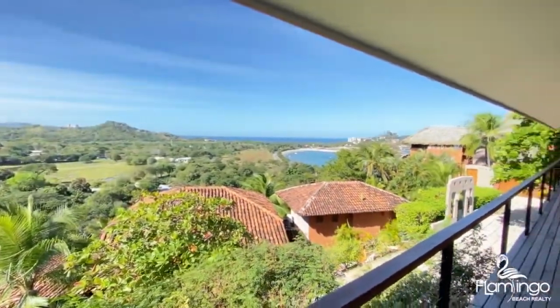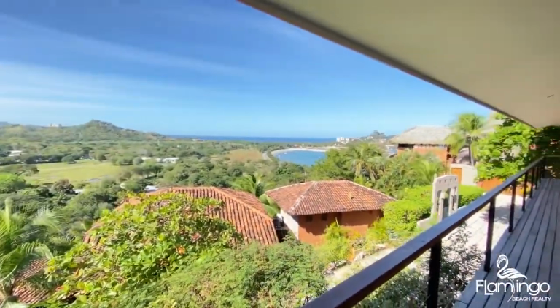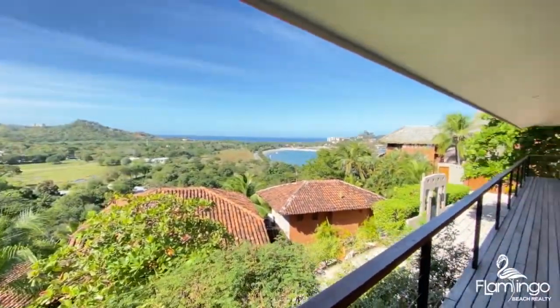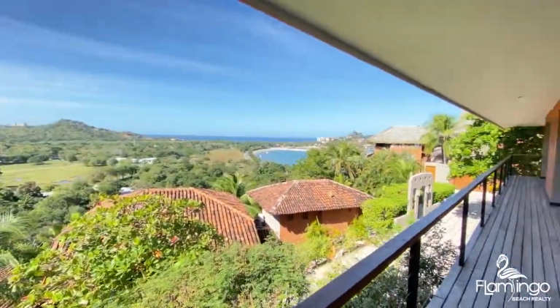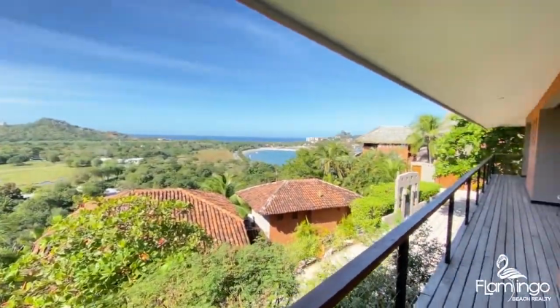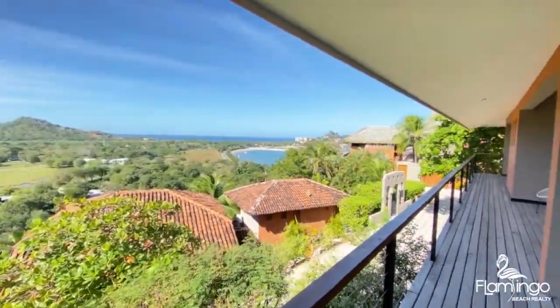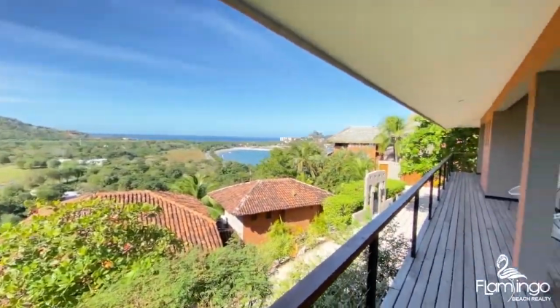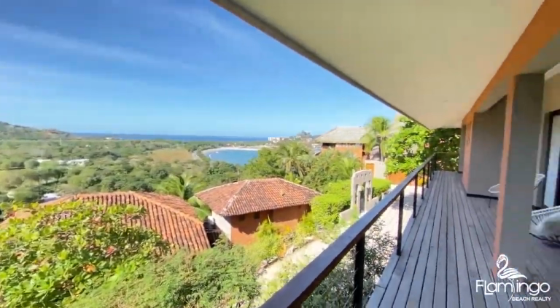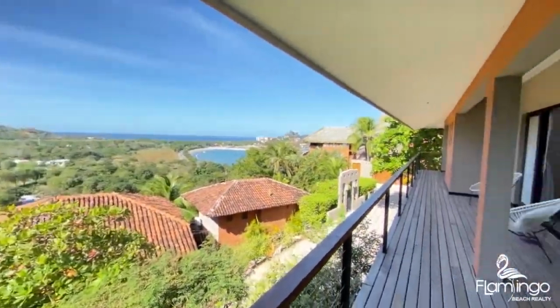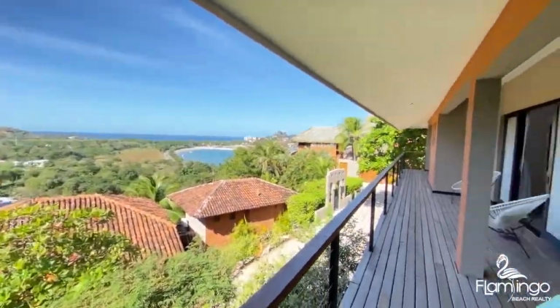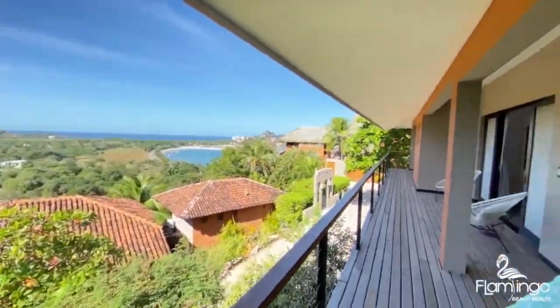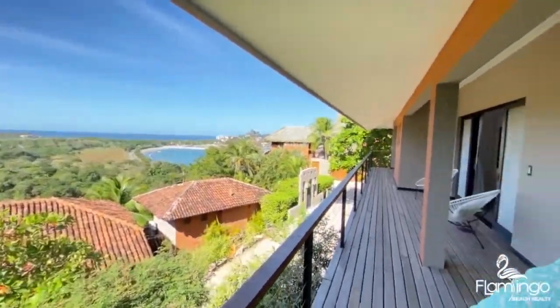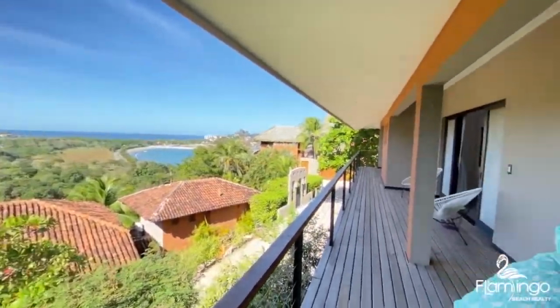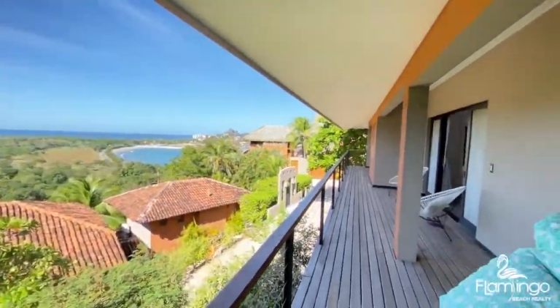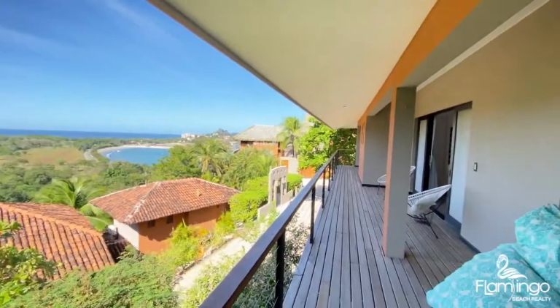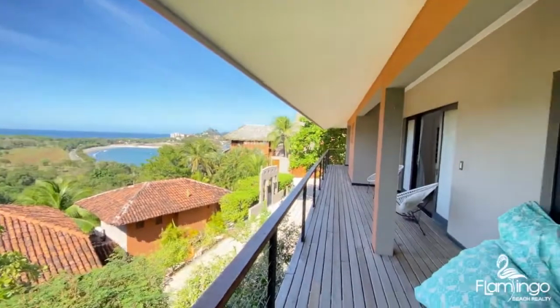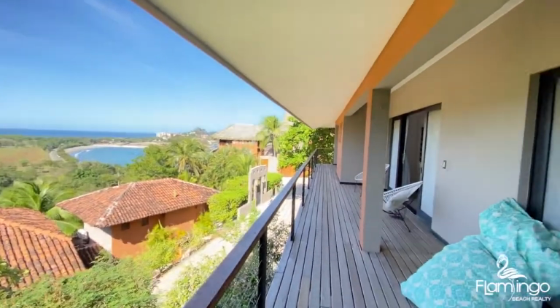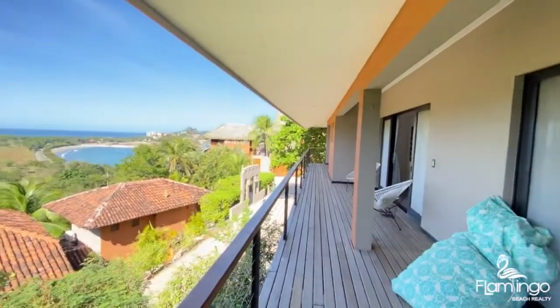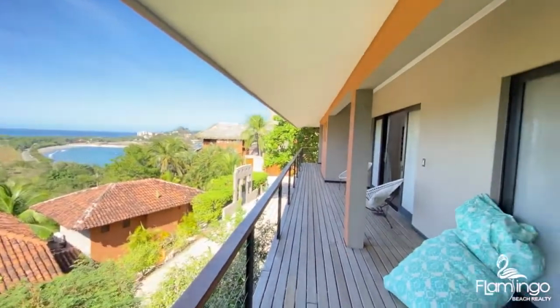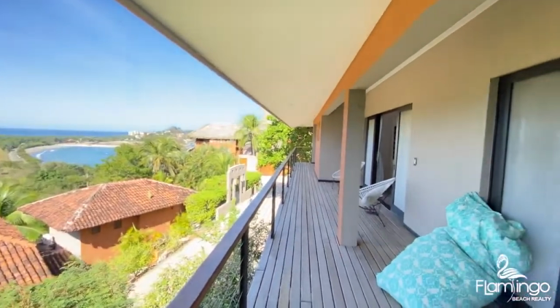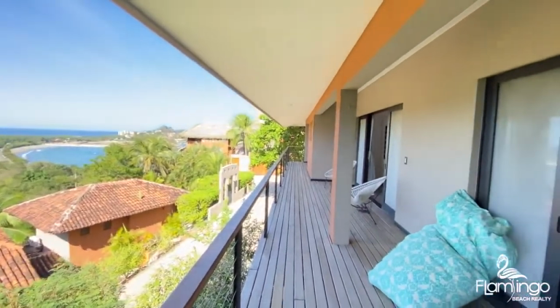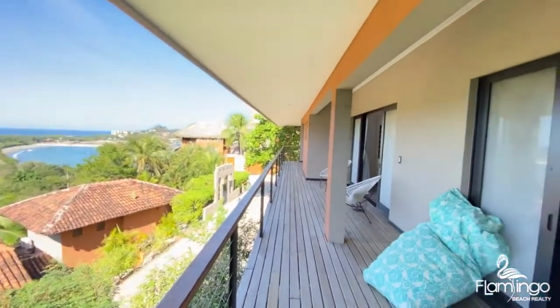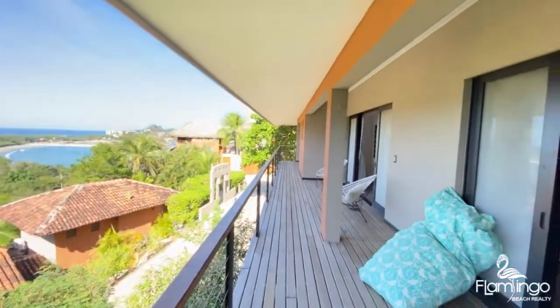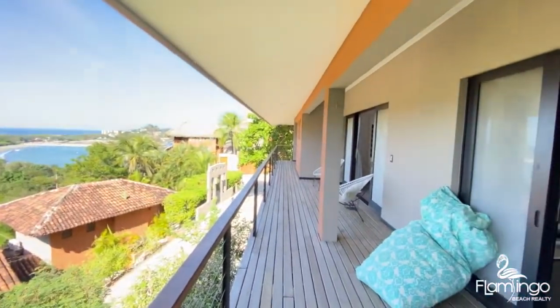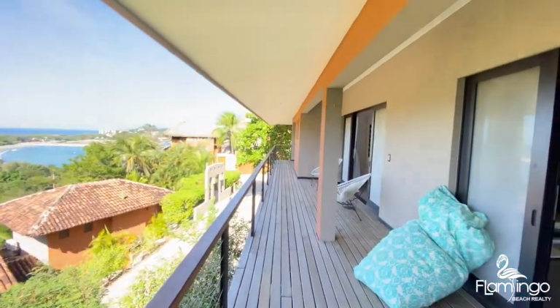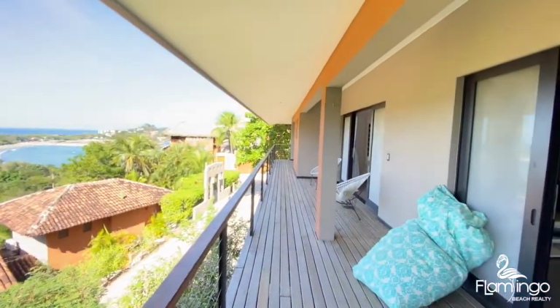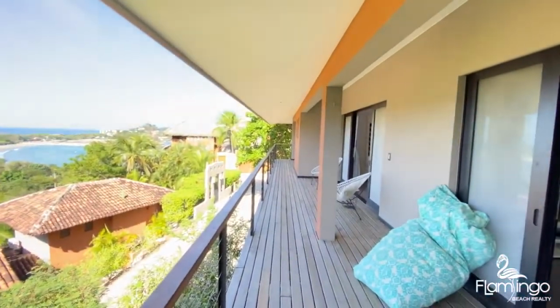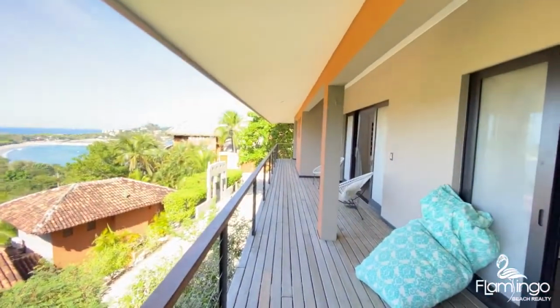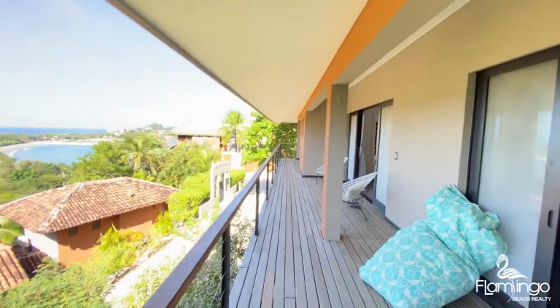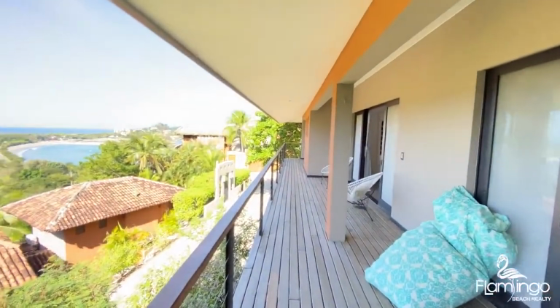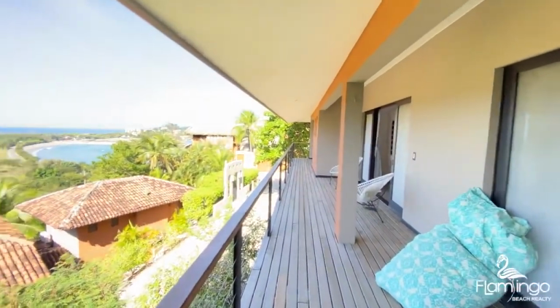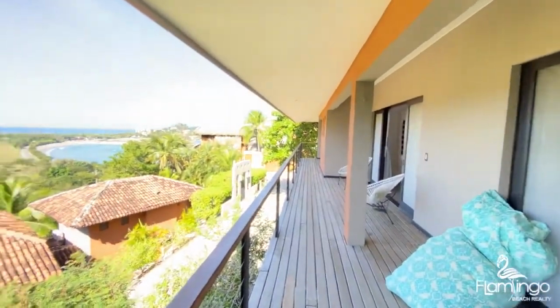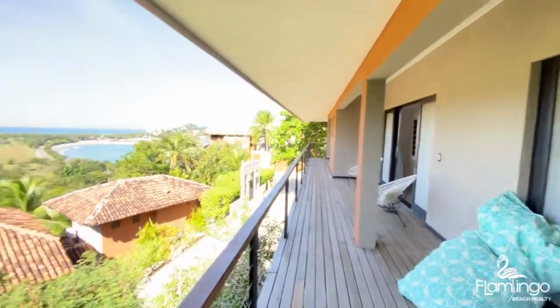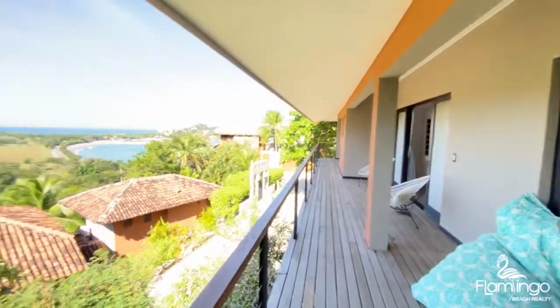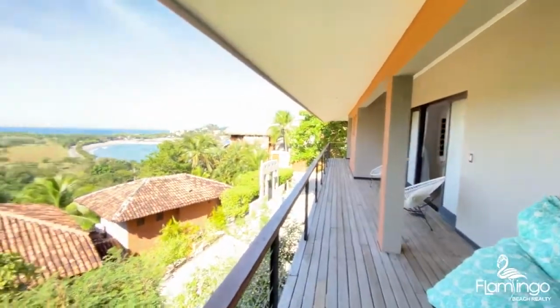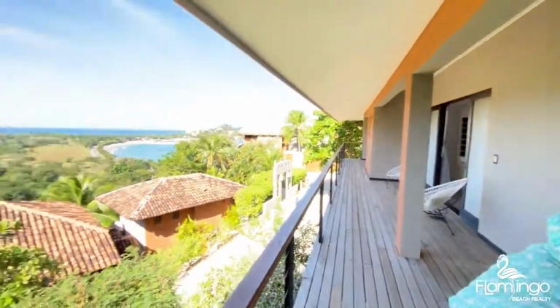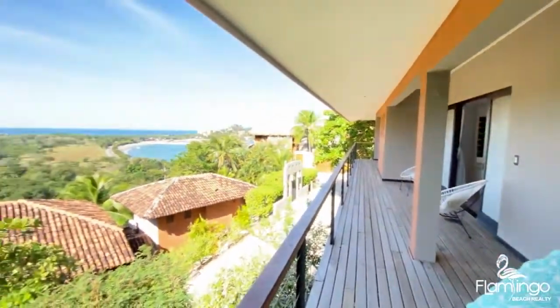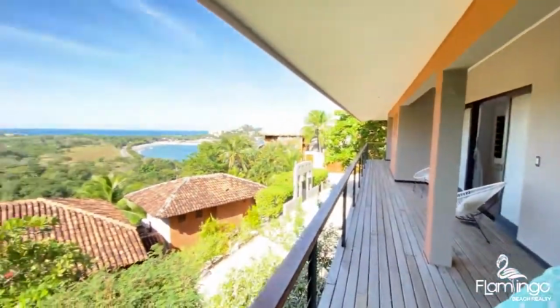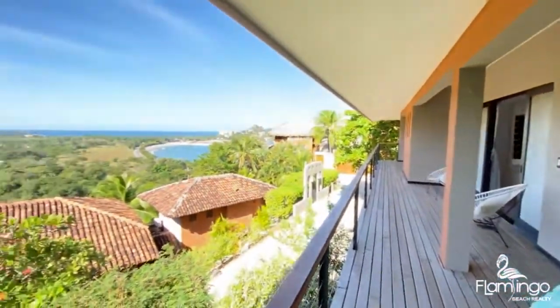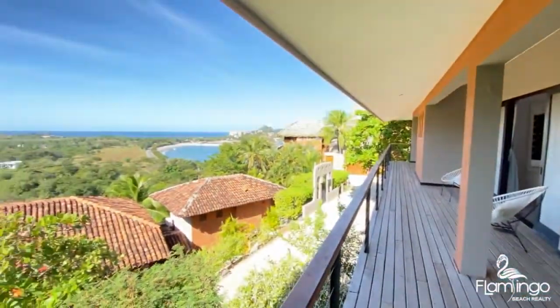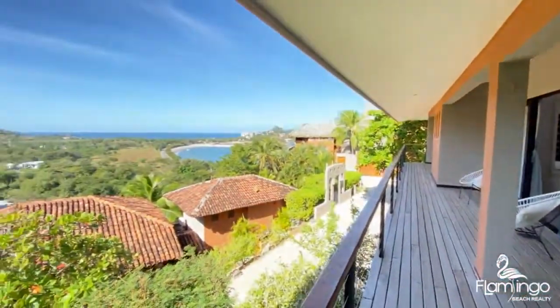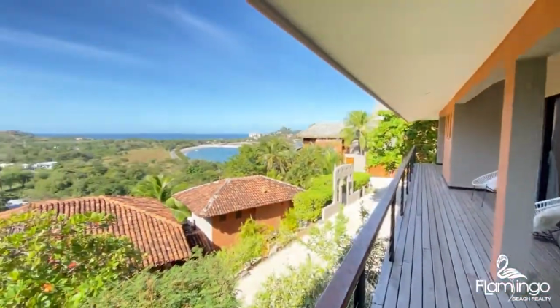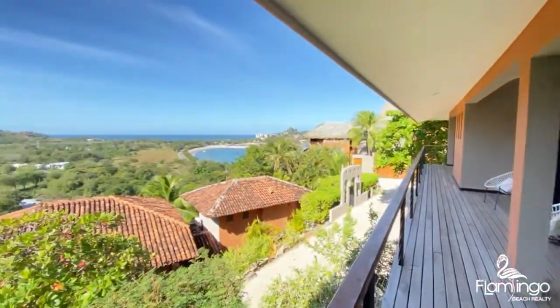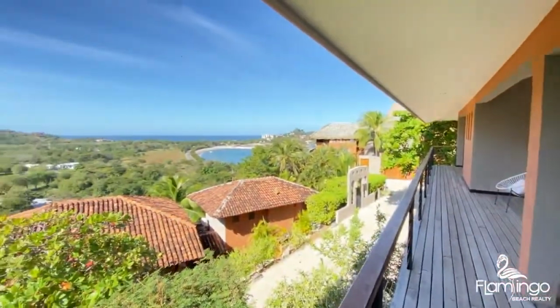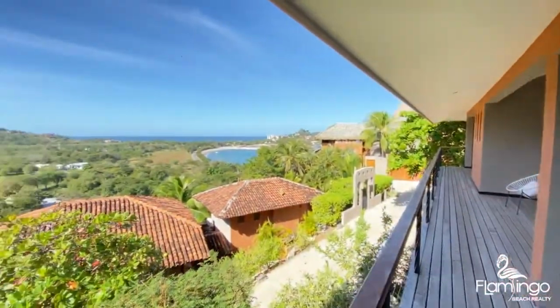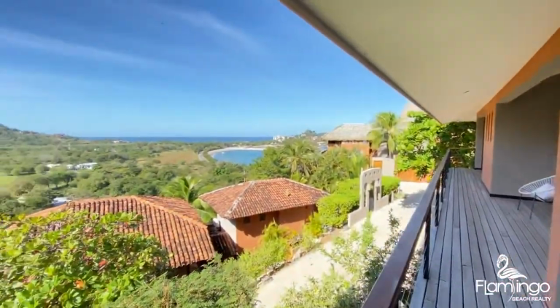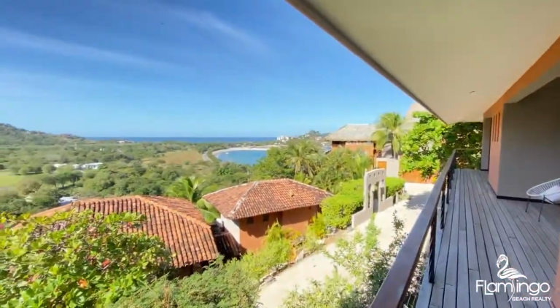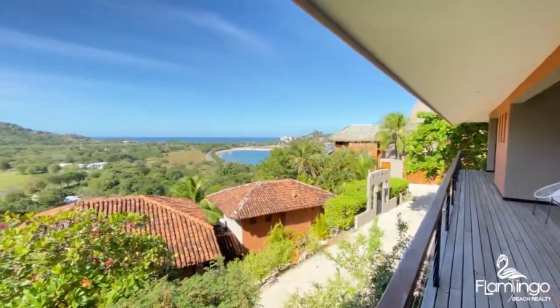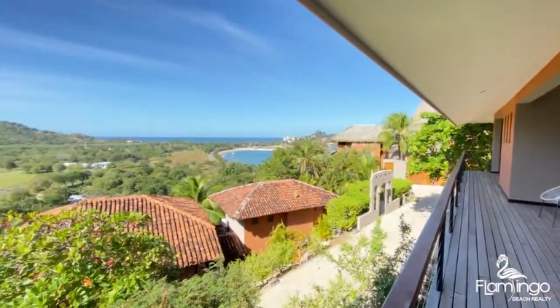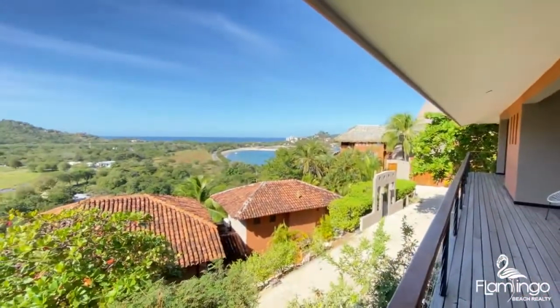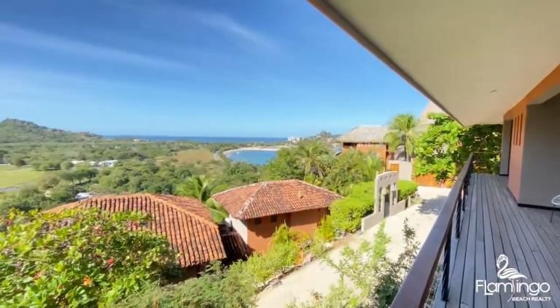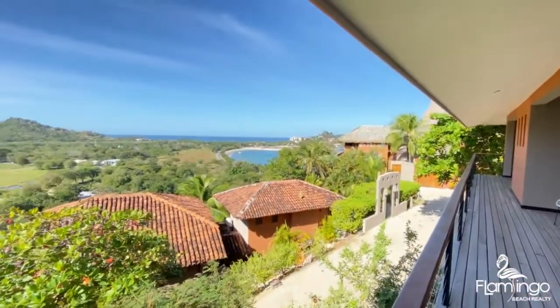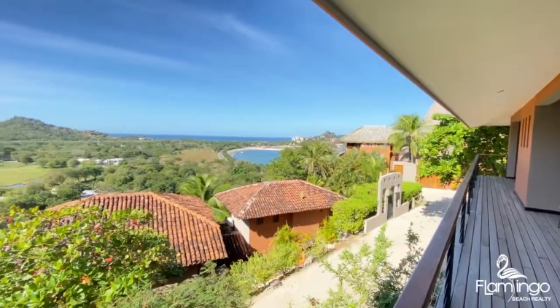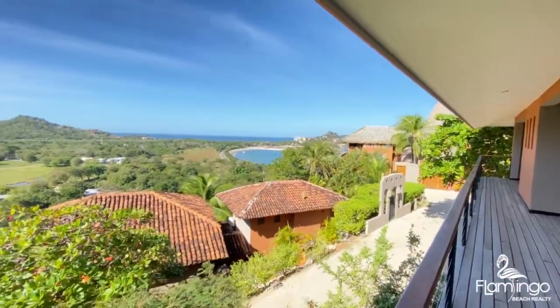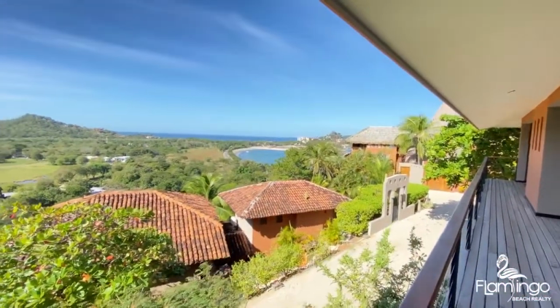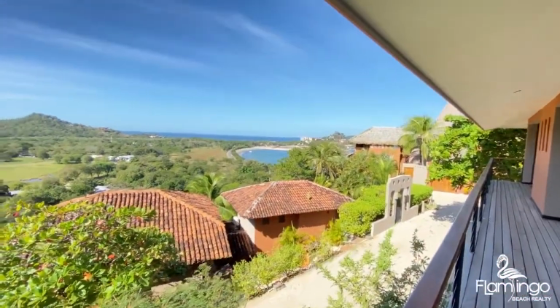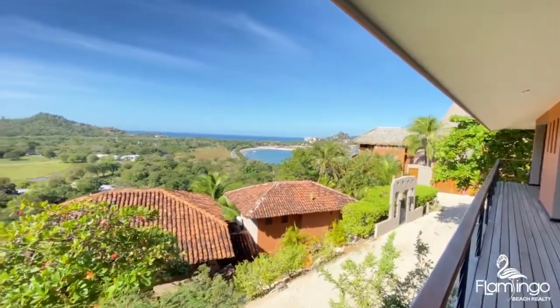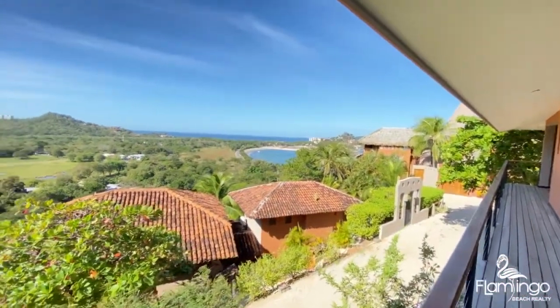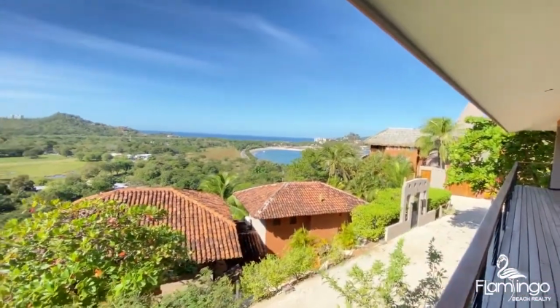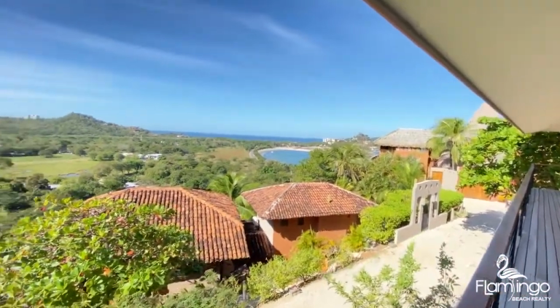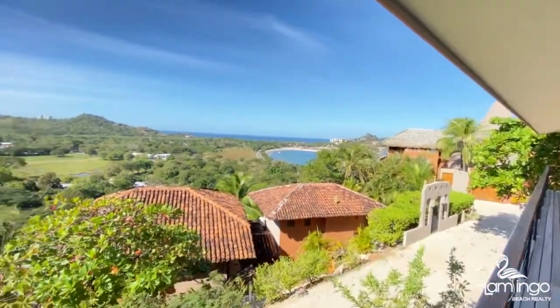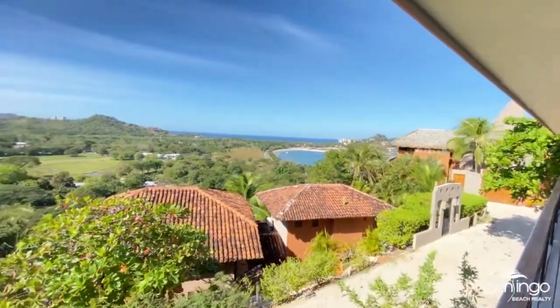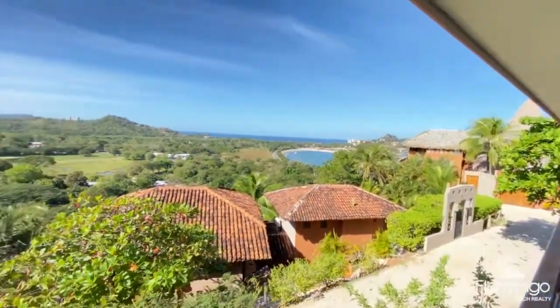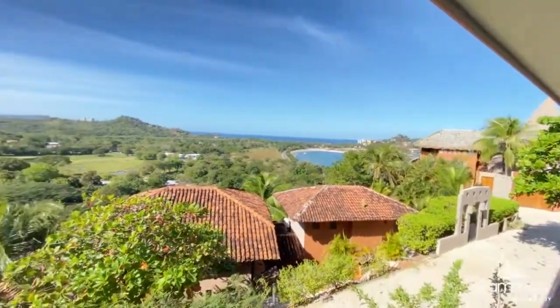Check out this covered deck — we have incredible views of the brand-new Flamingo marina. You can see the Bays of Potrero and you can see the Bay of Flamingo.